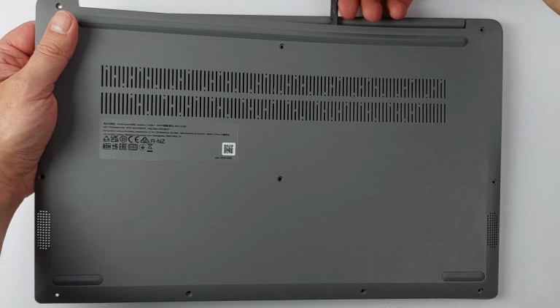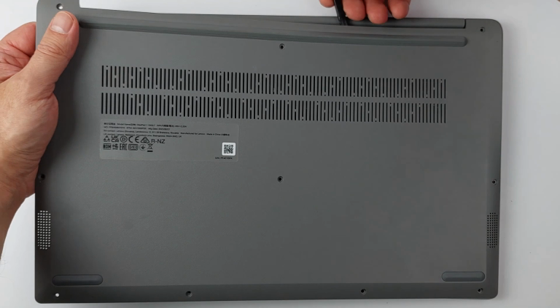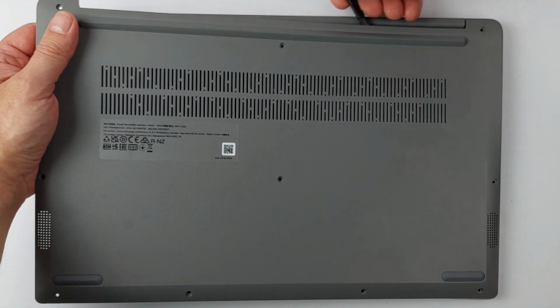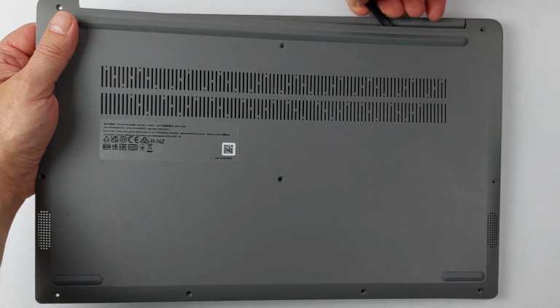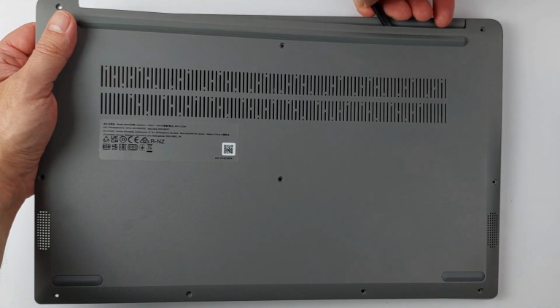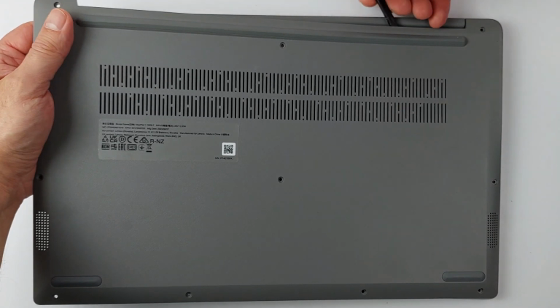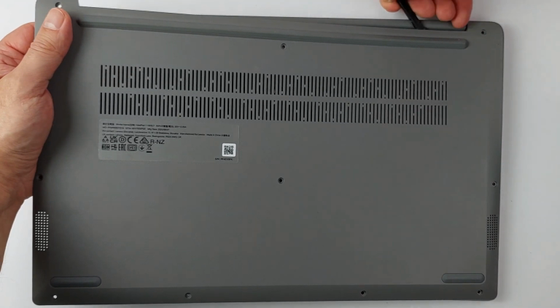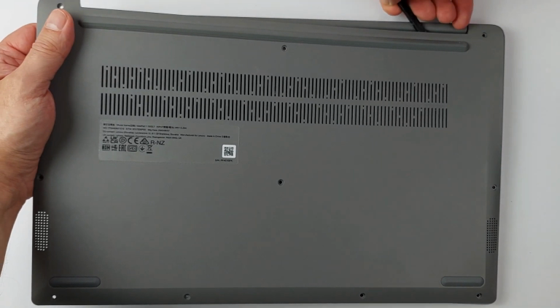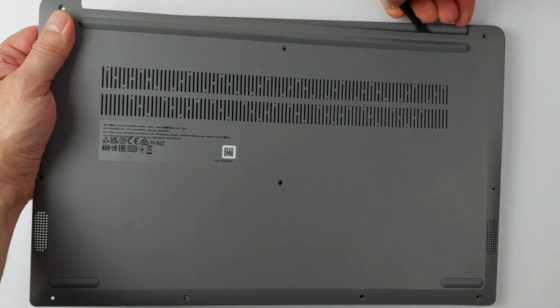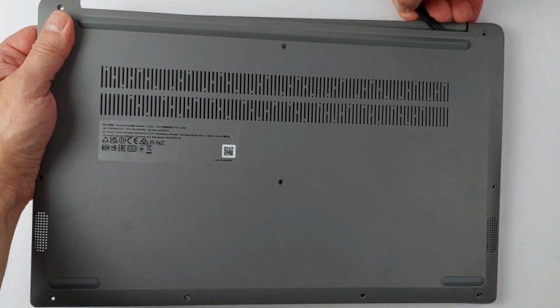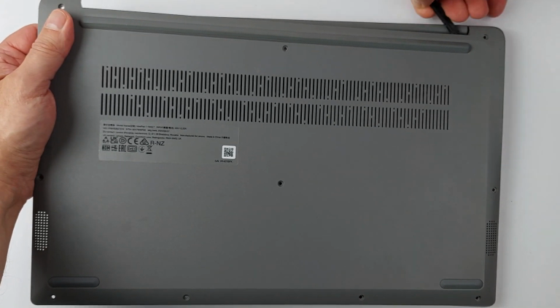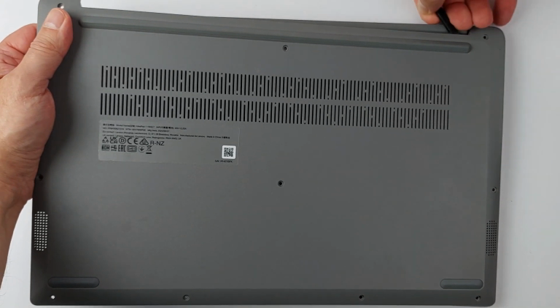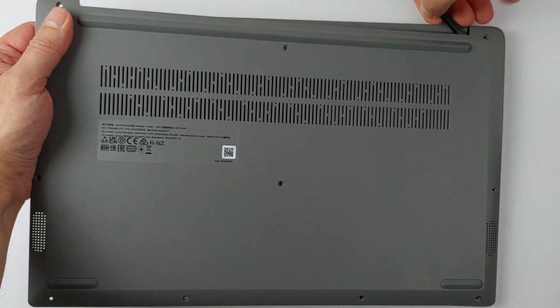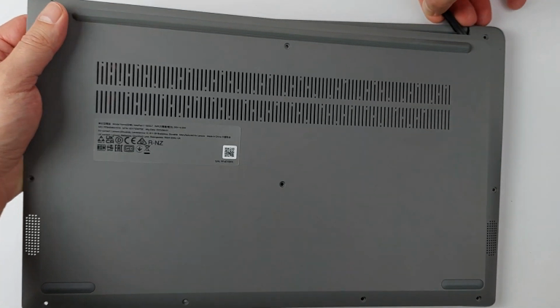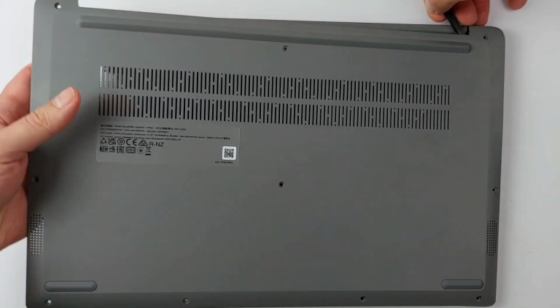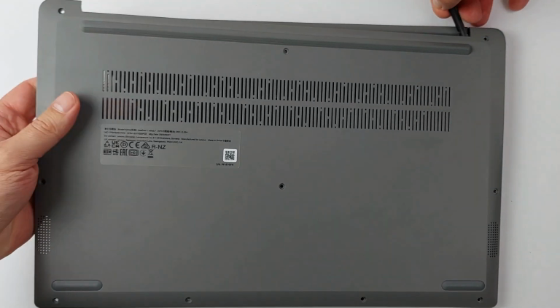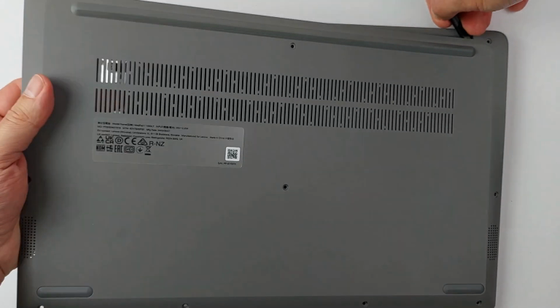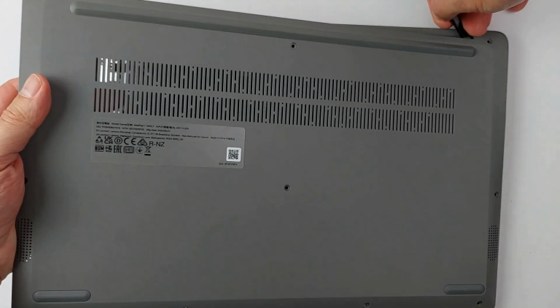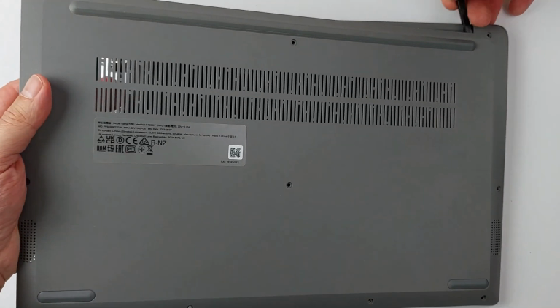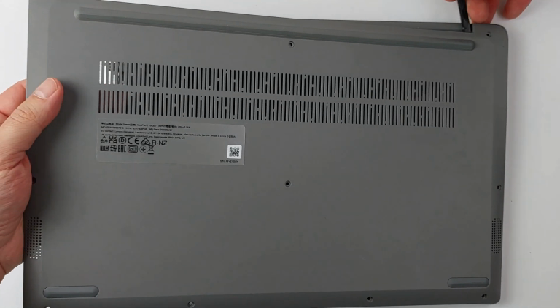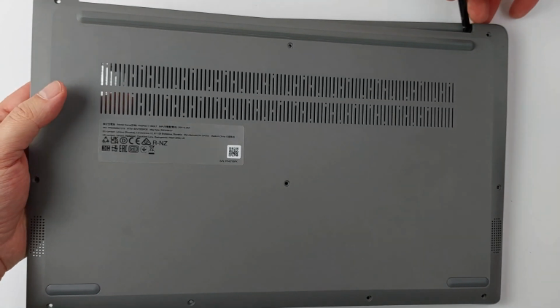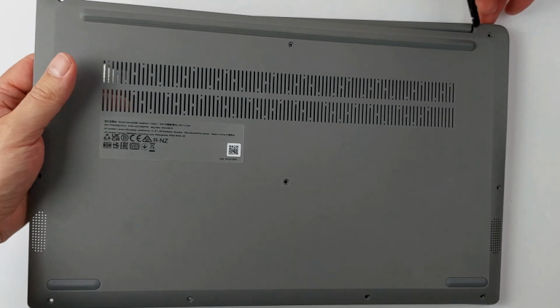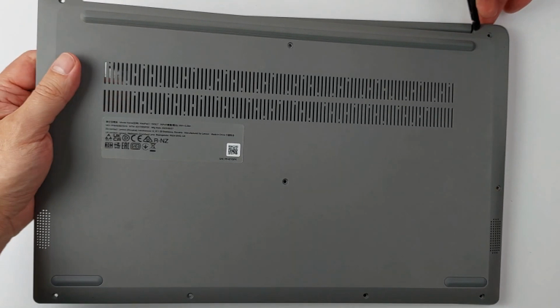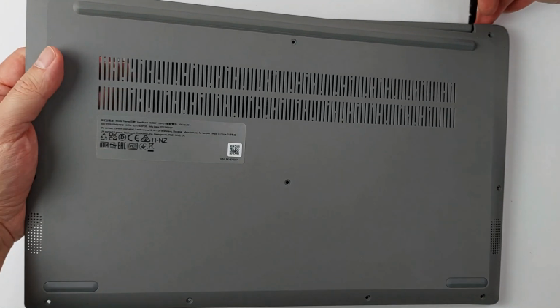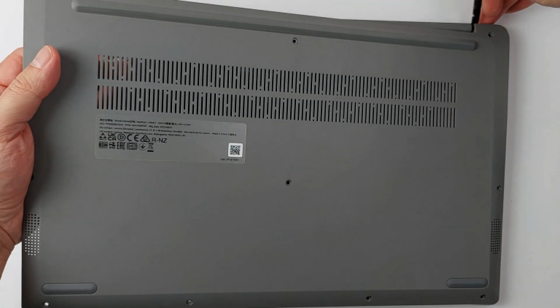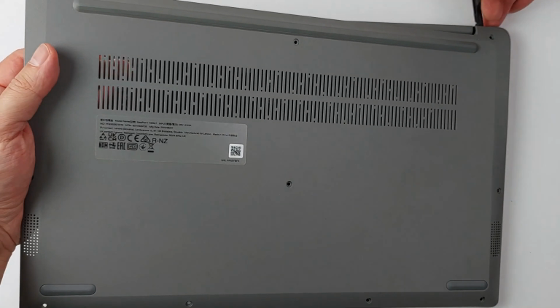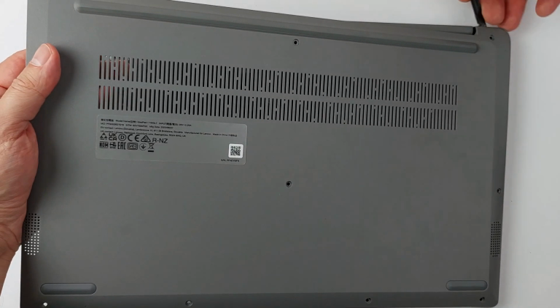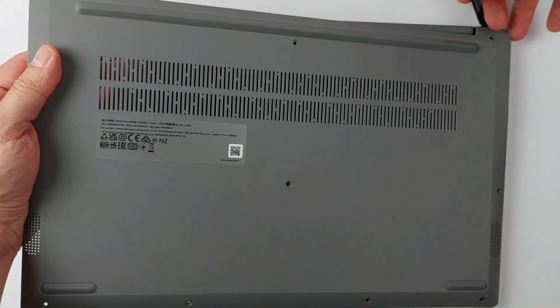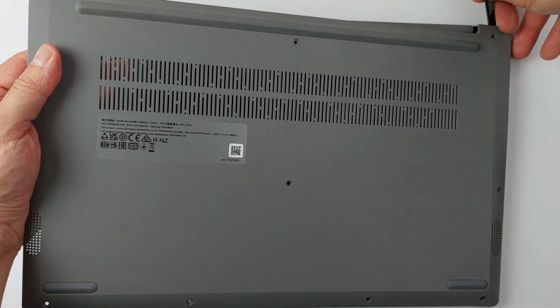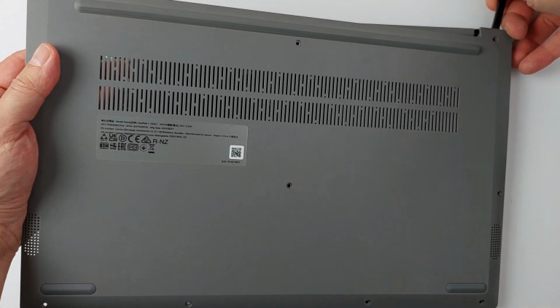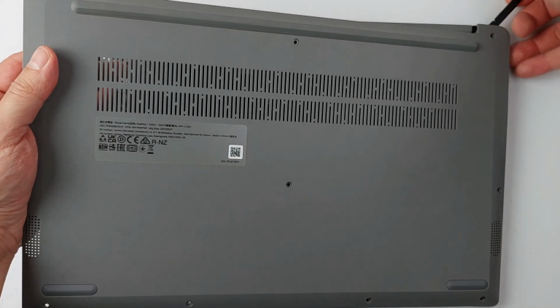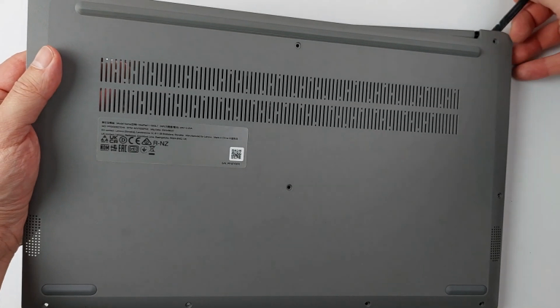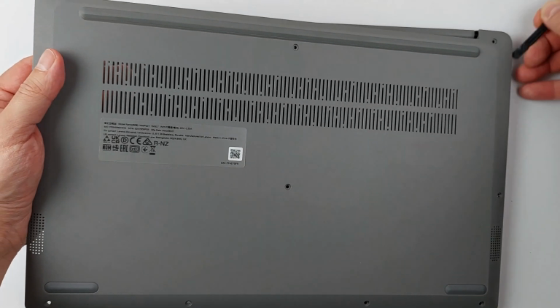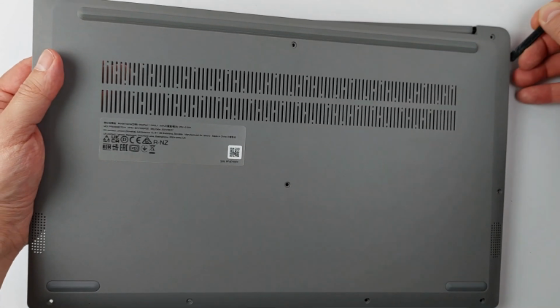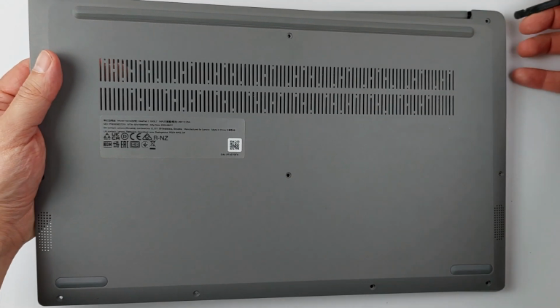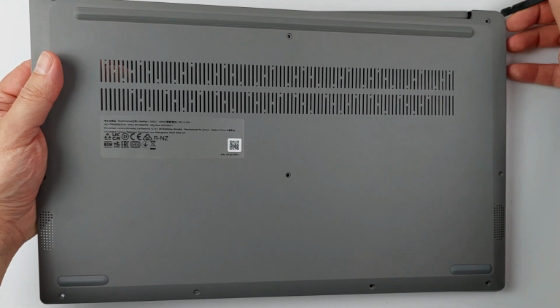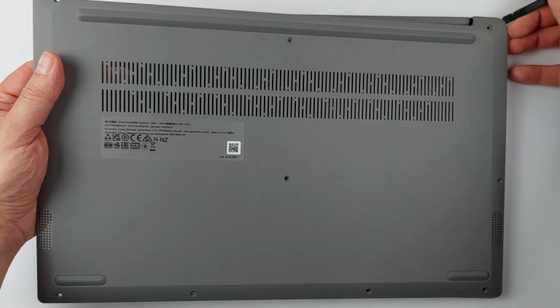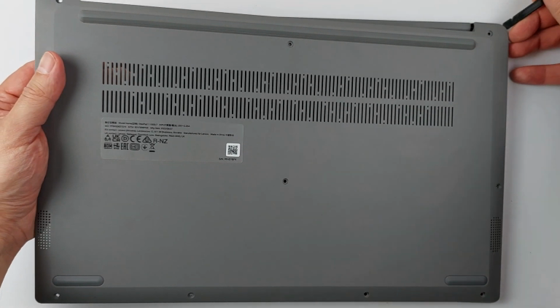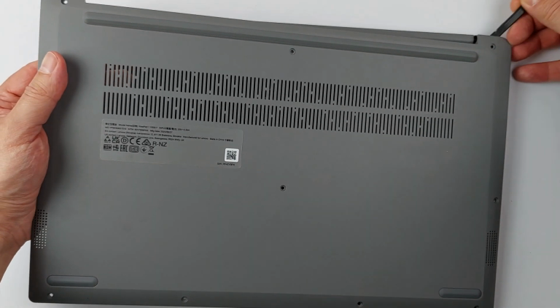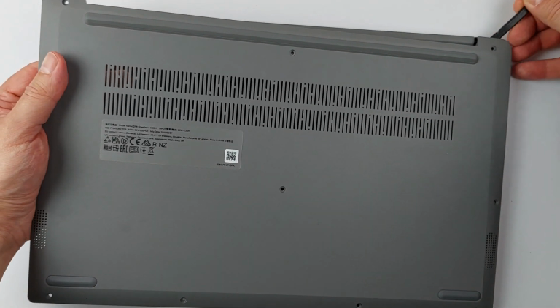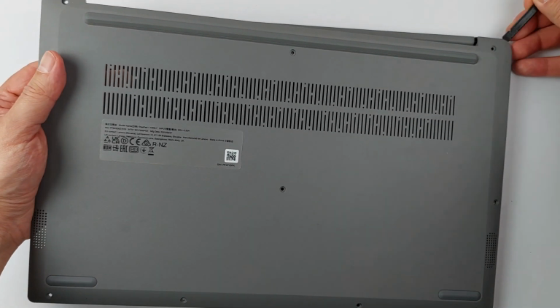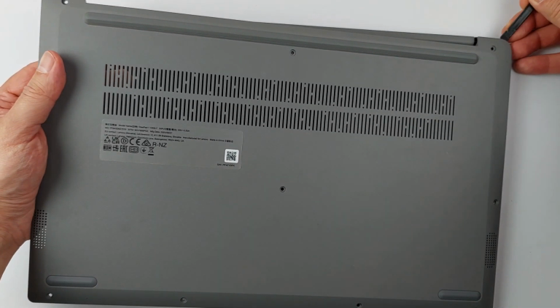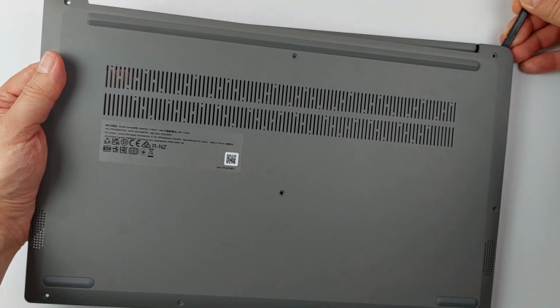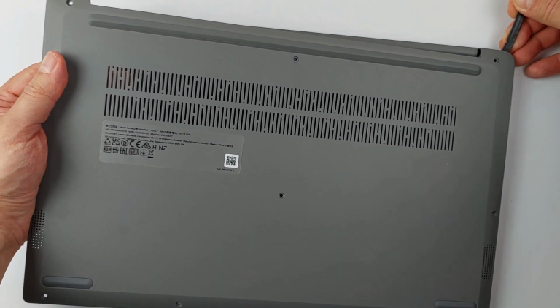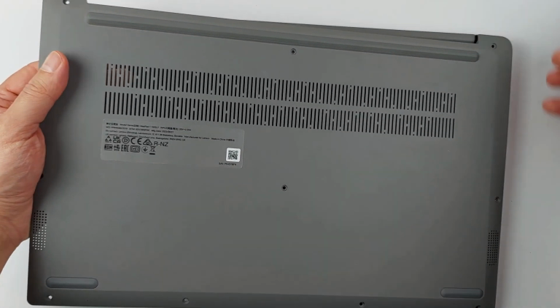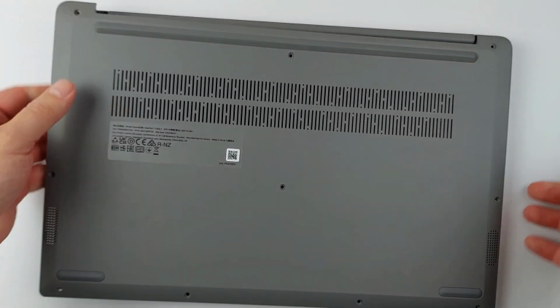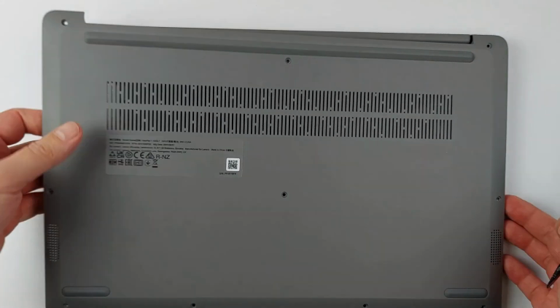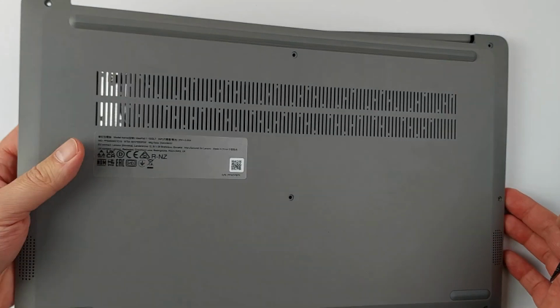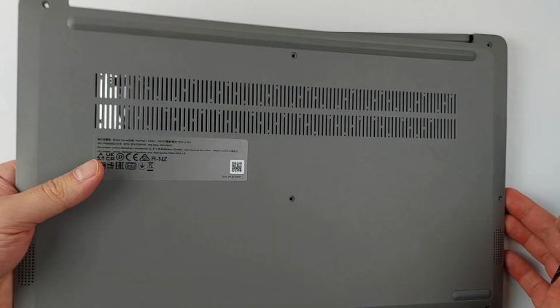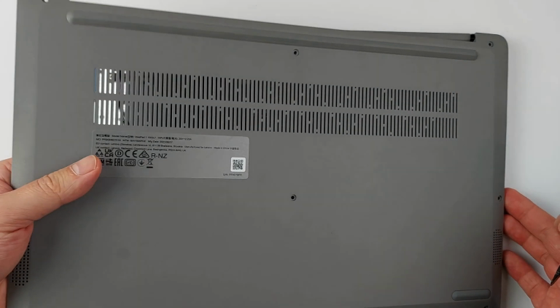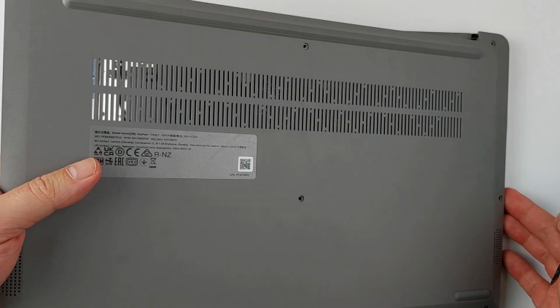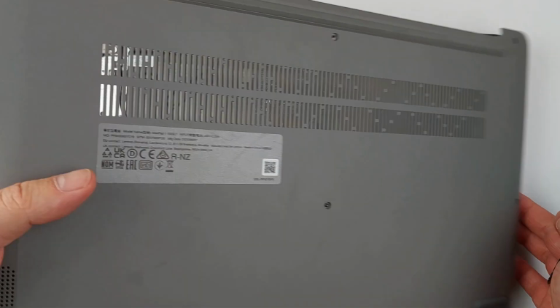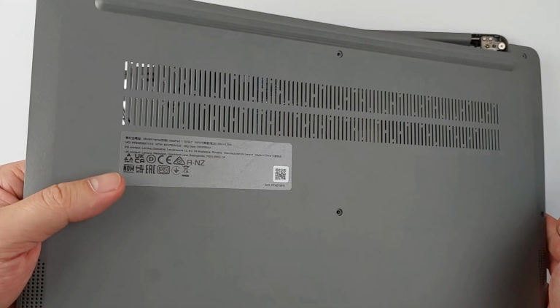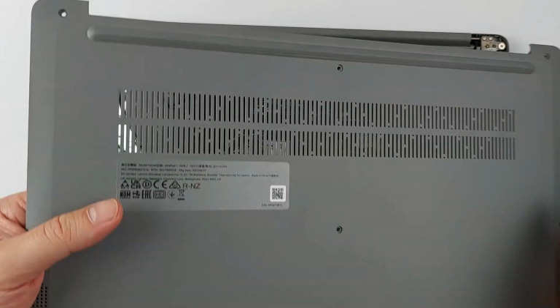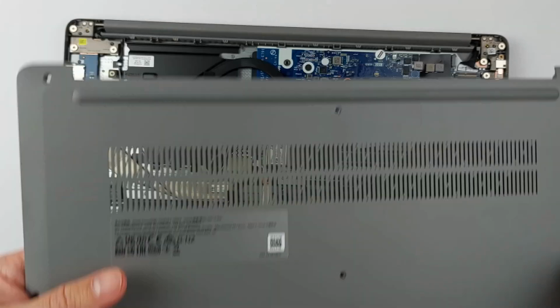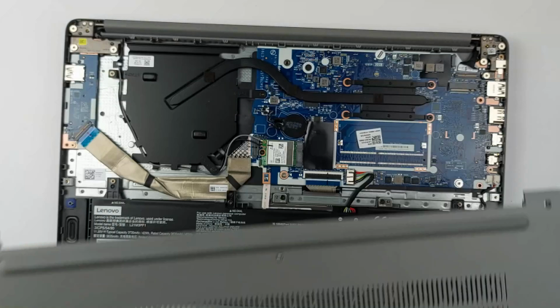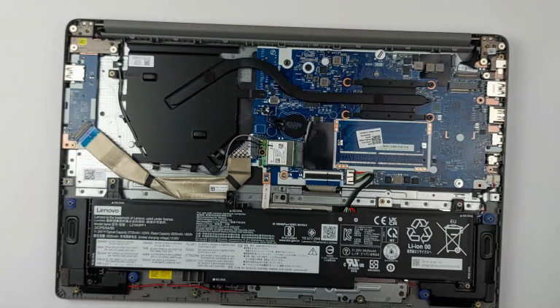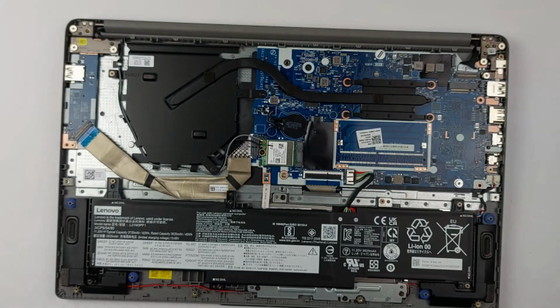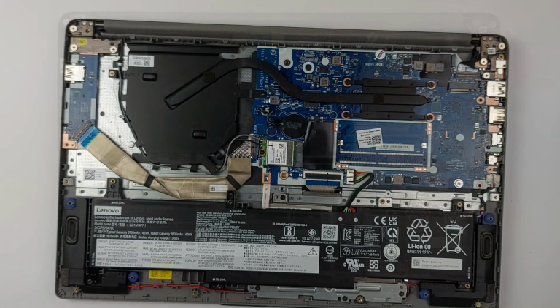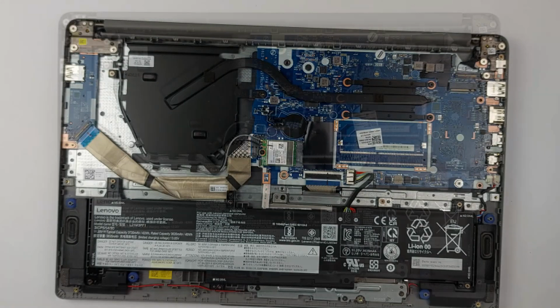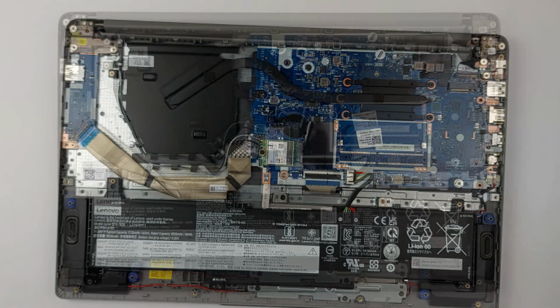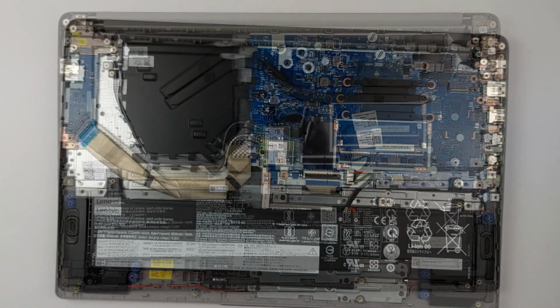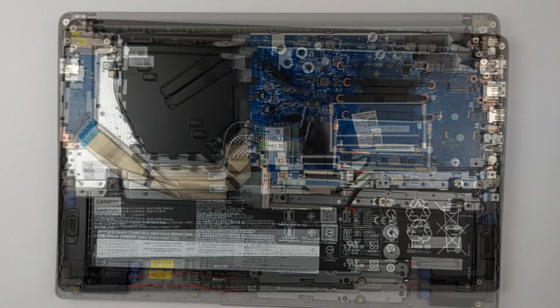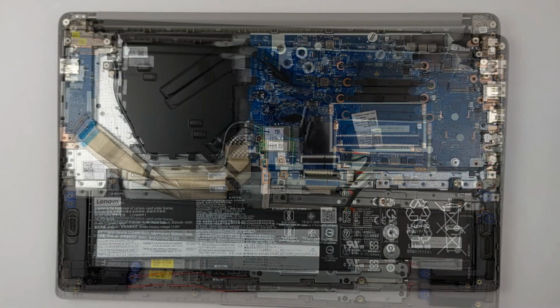Hello and welcome. In this video, I will show you how to disassemble the Lenovo IdeaPad 1 15i GL7.